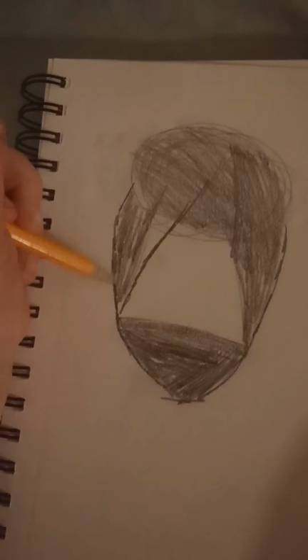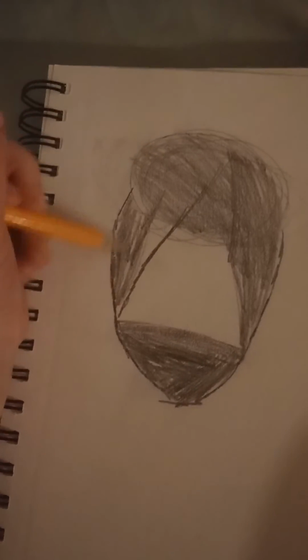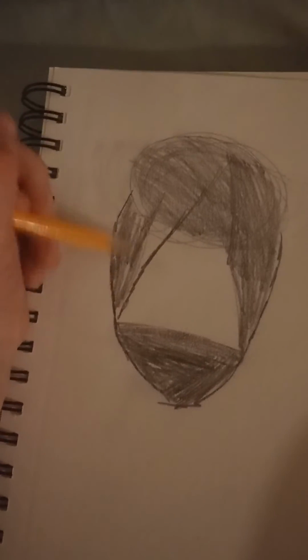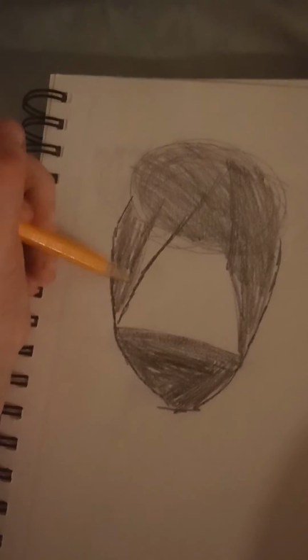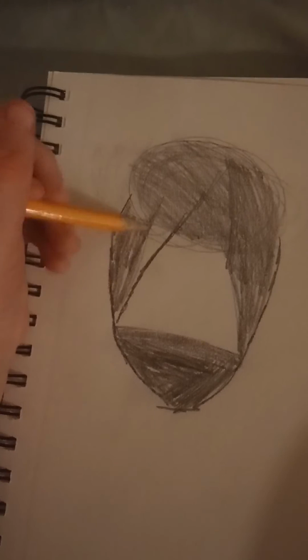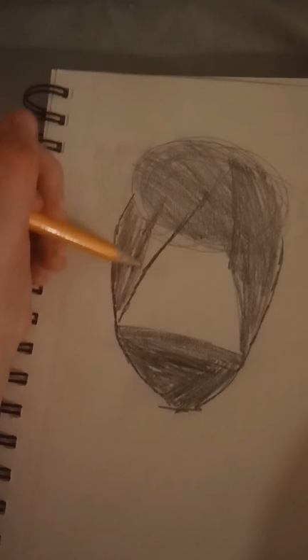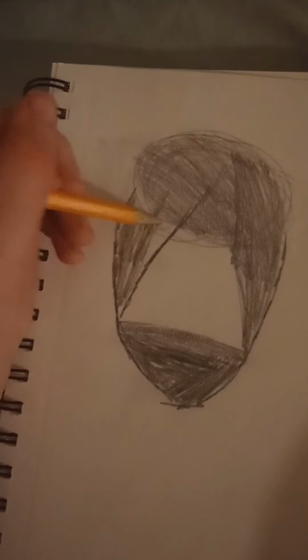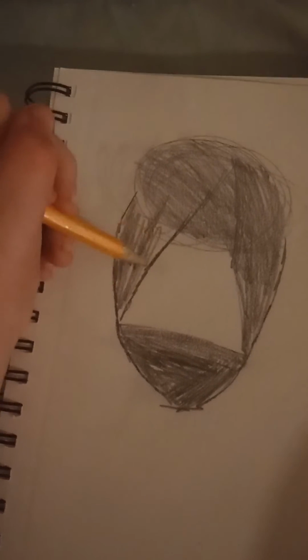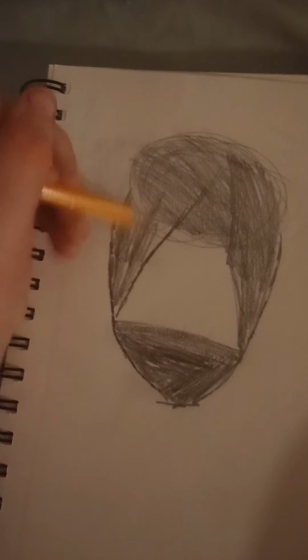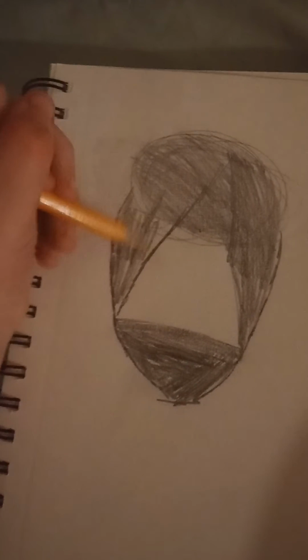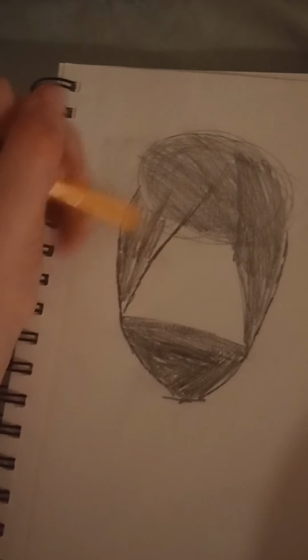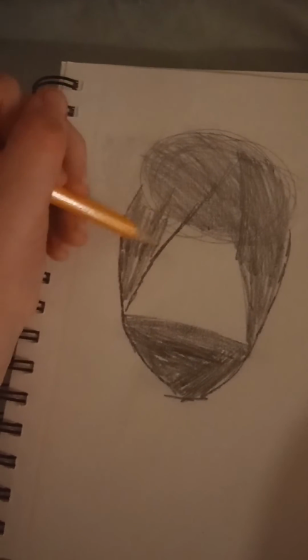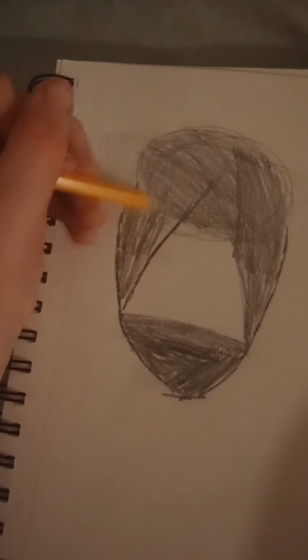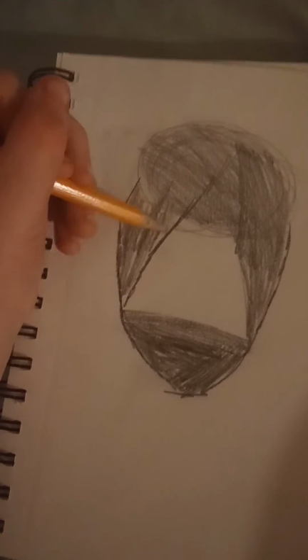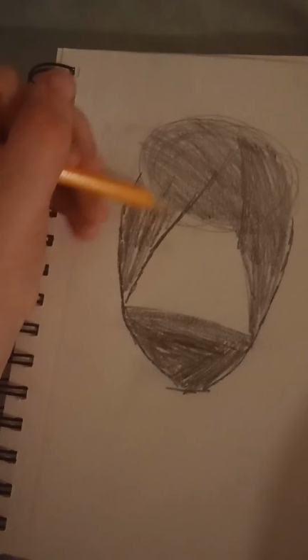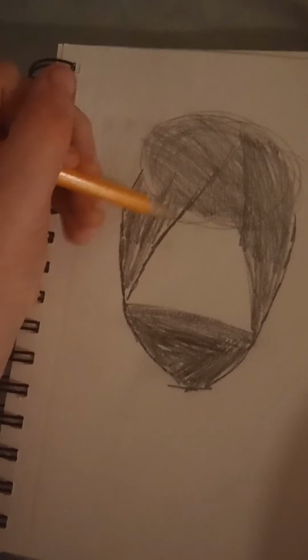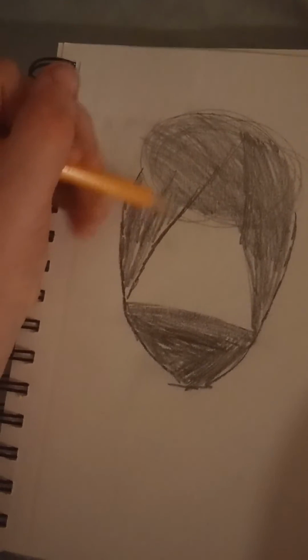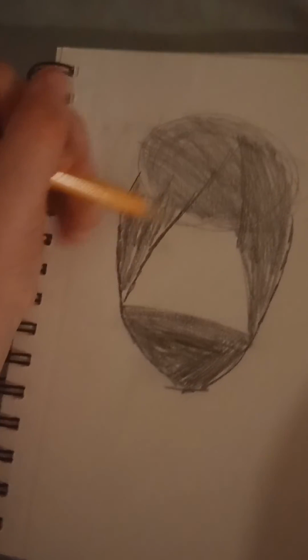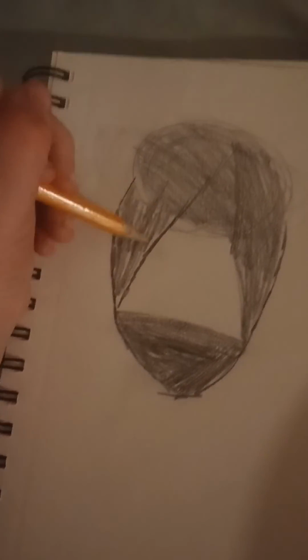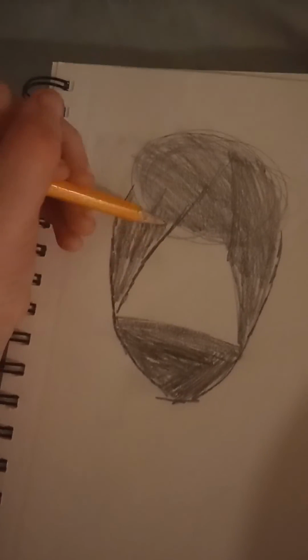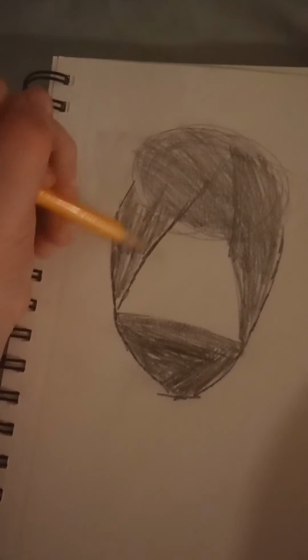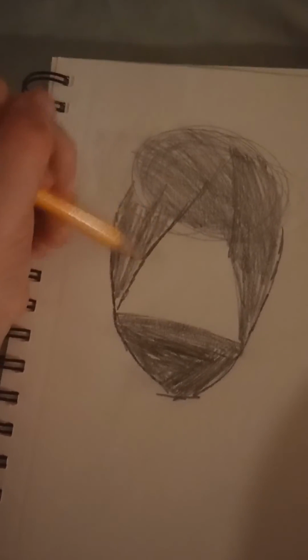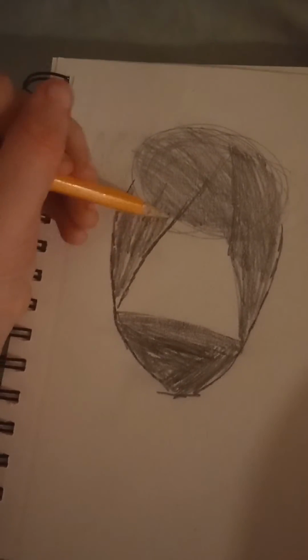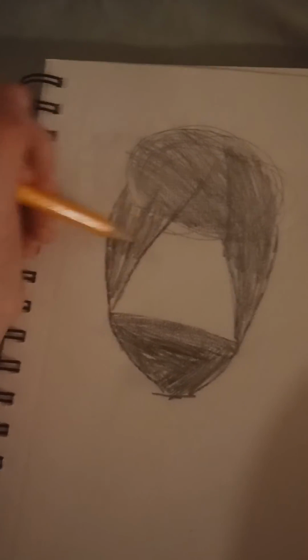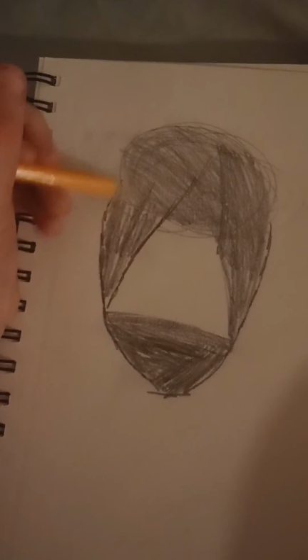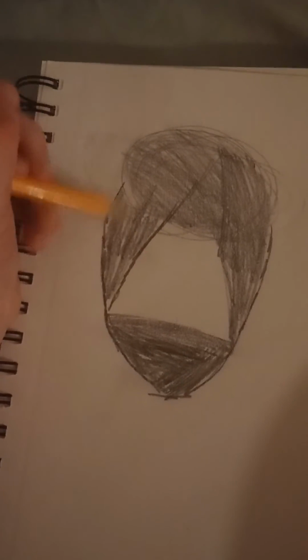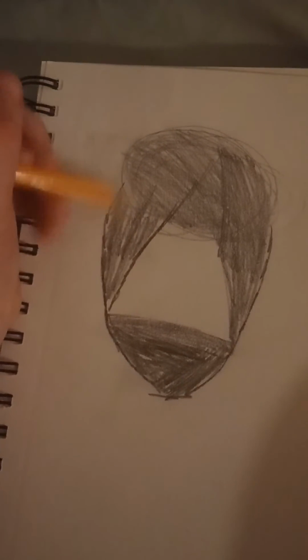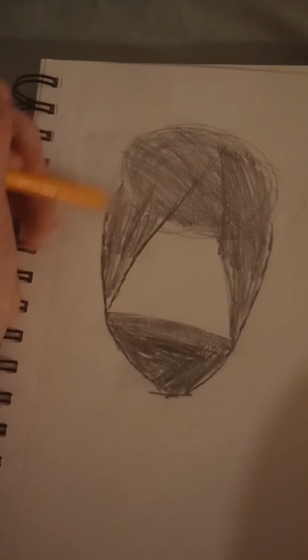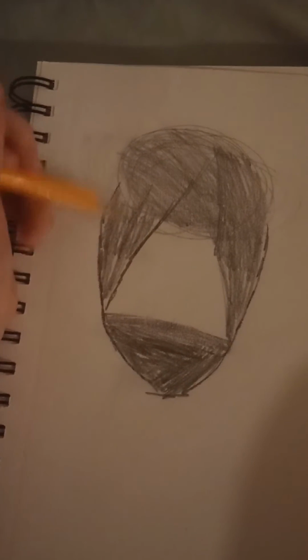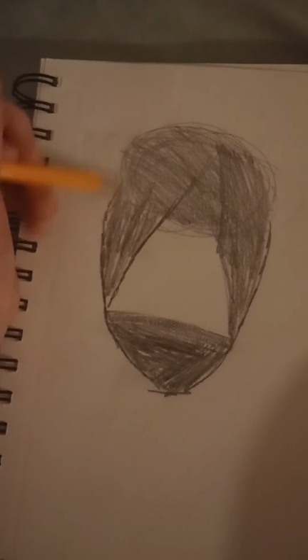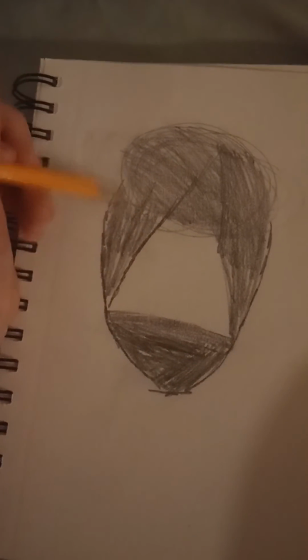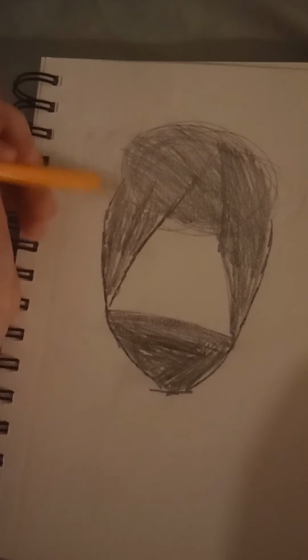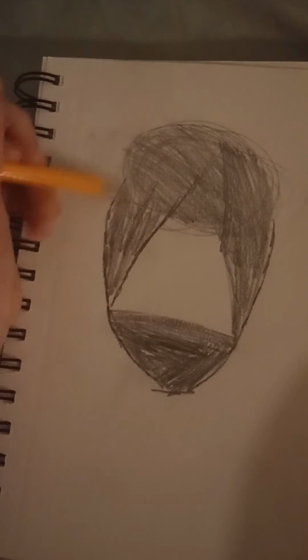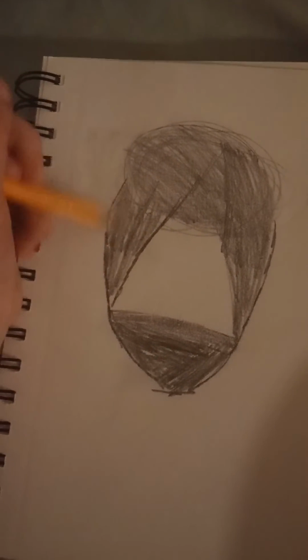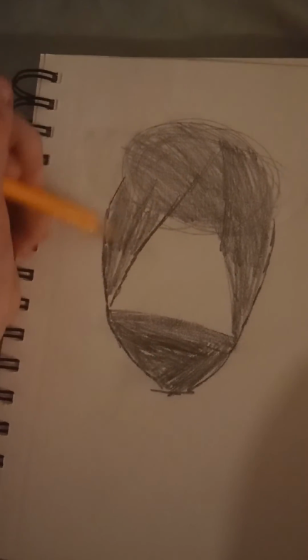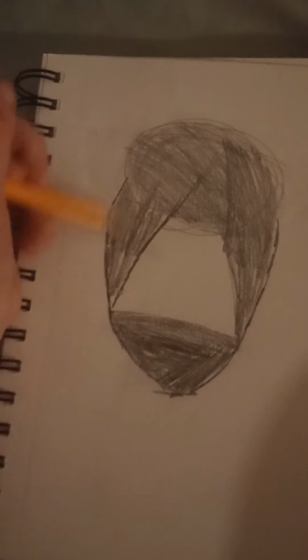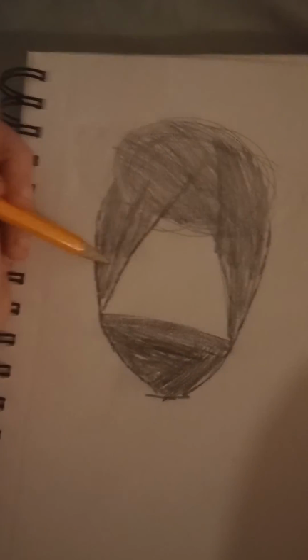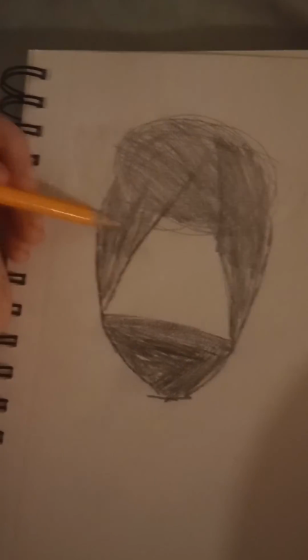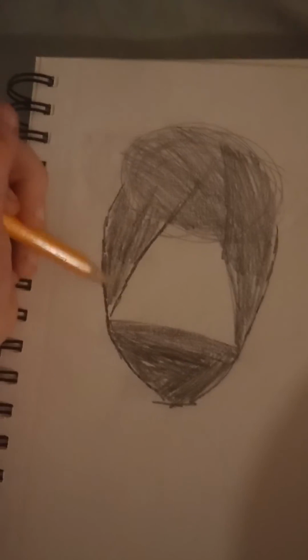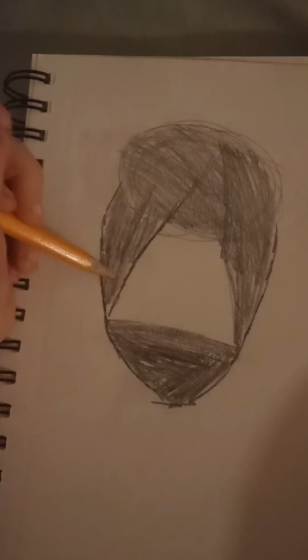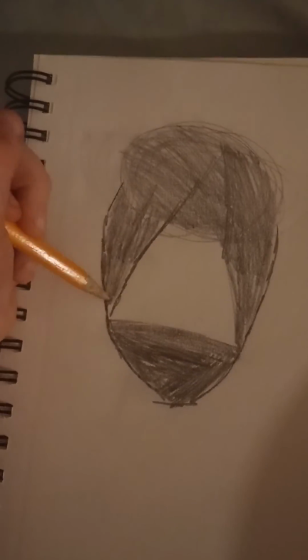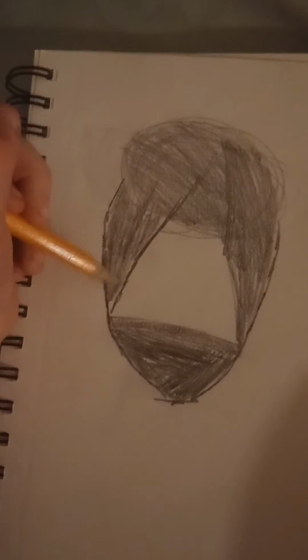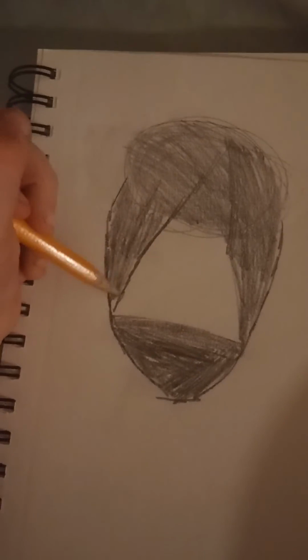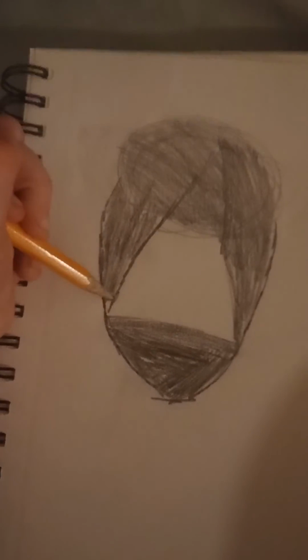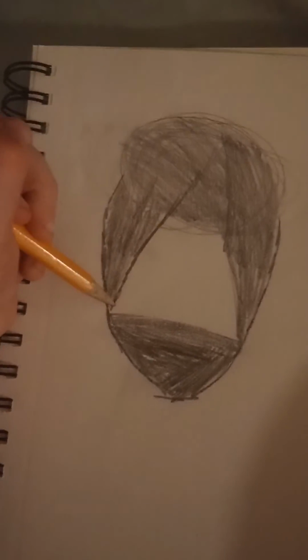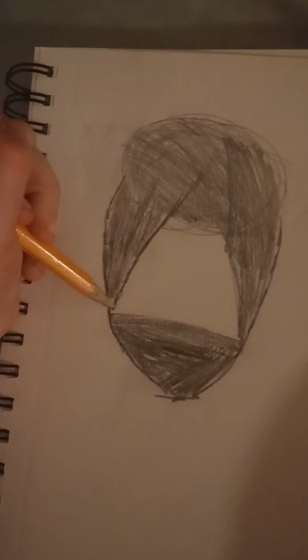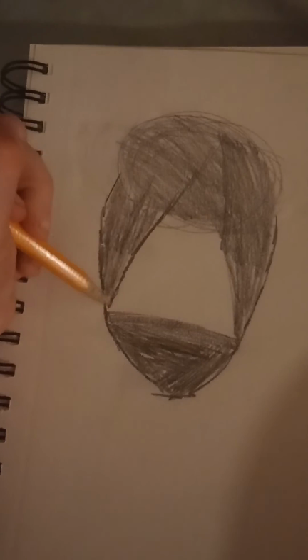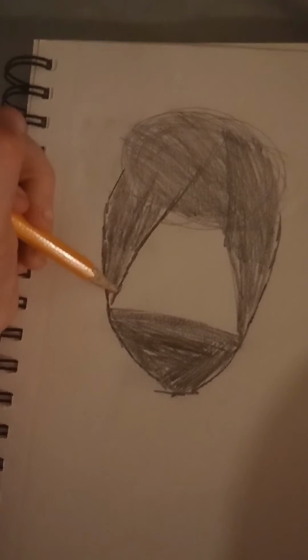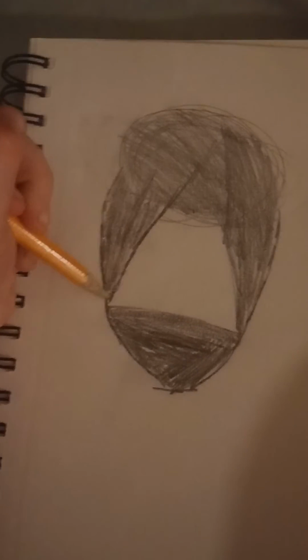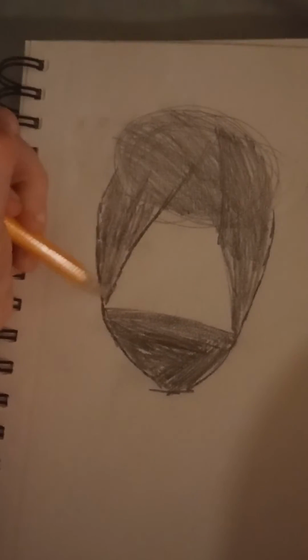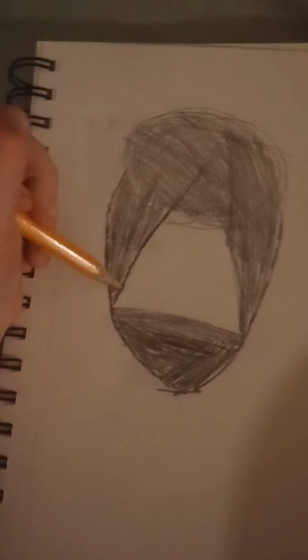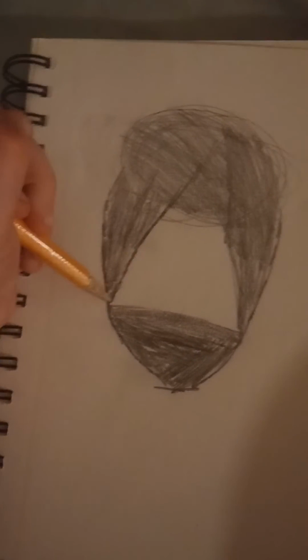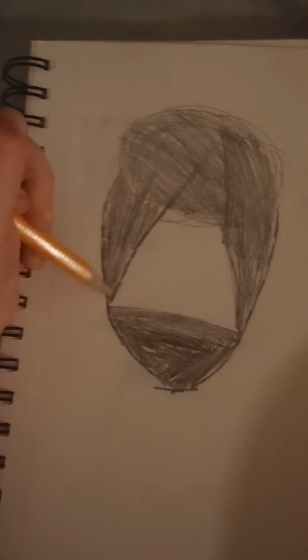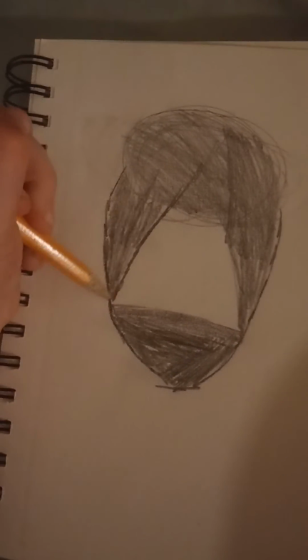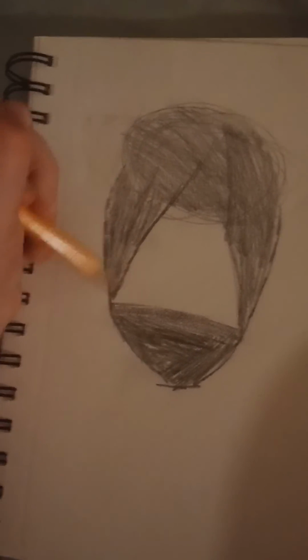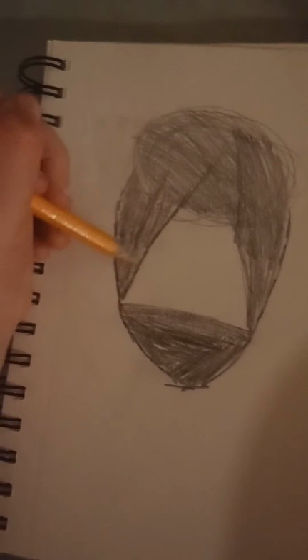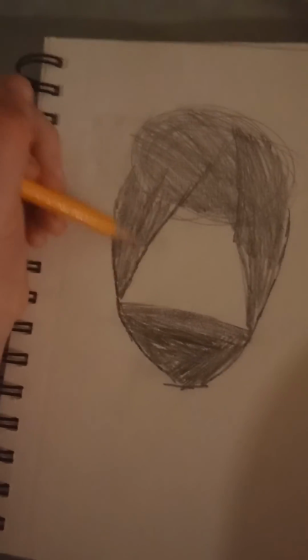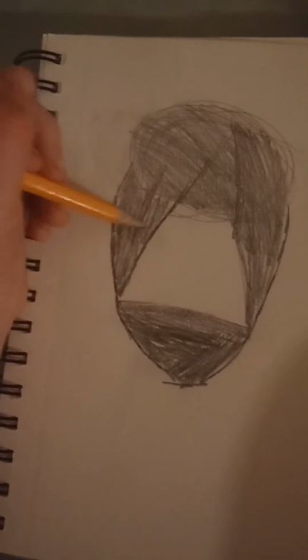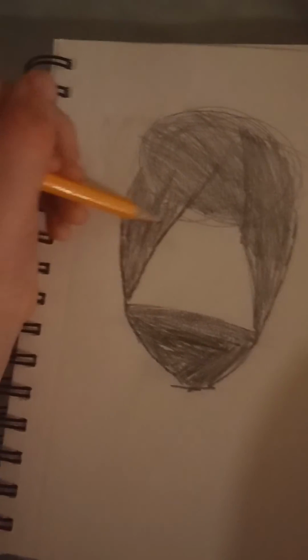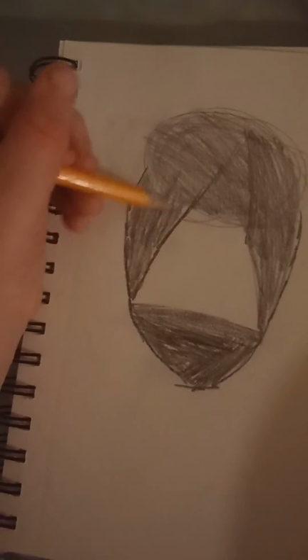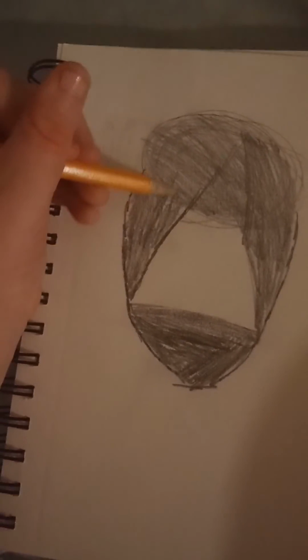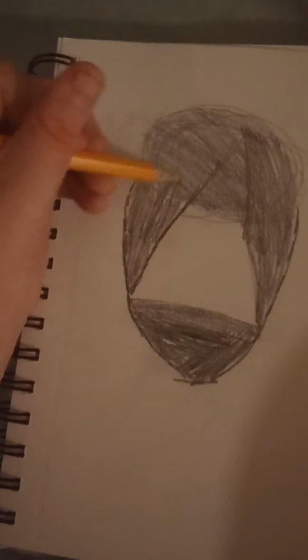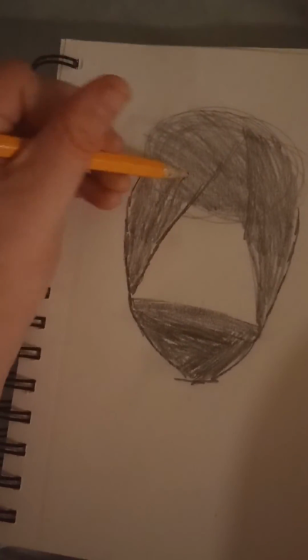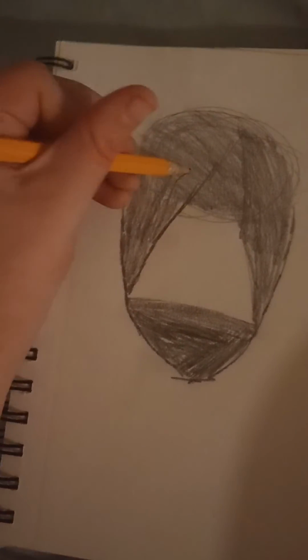By the way, I'm gonna make more drawing videos. If you guys want me to, subscribe if you want me to do more of this.